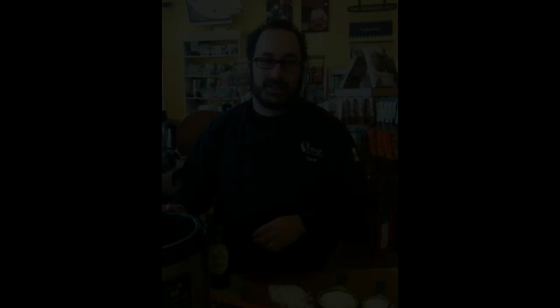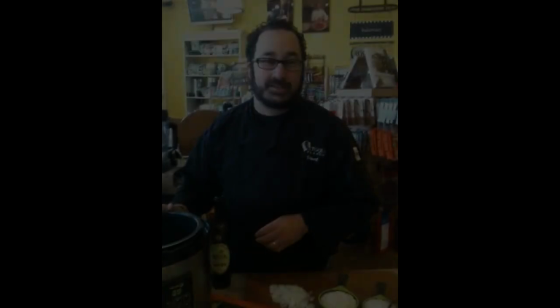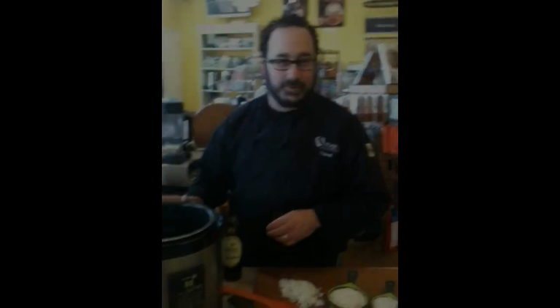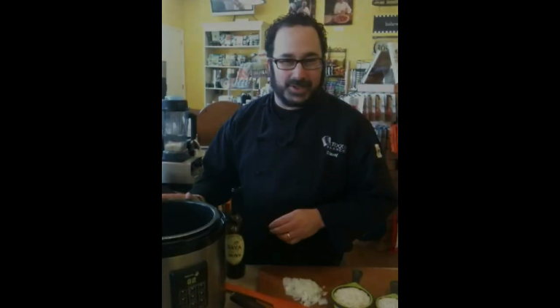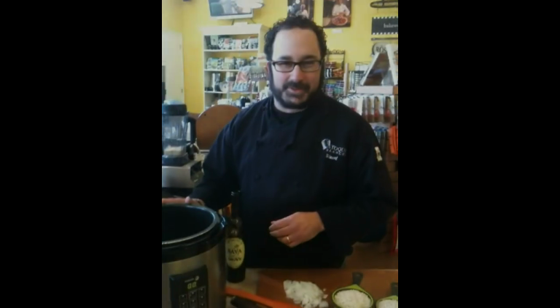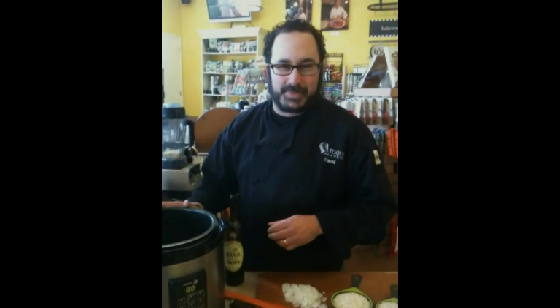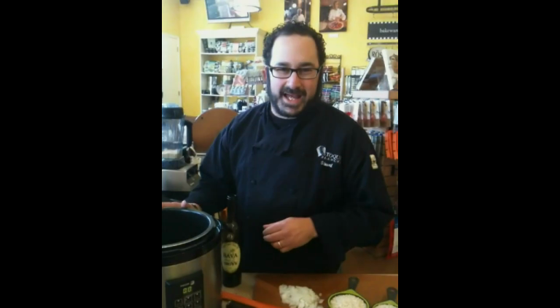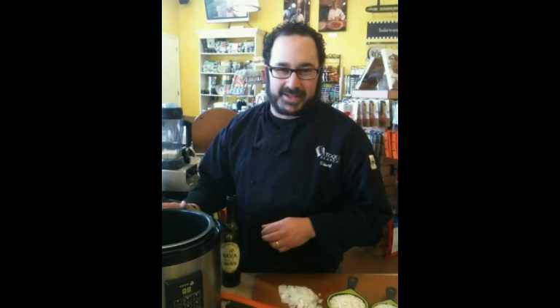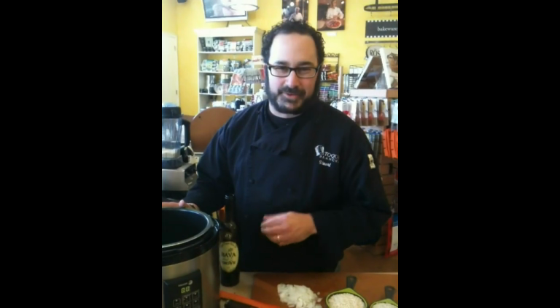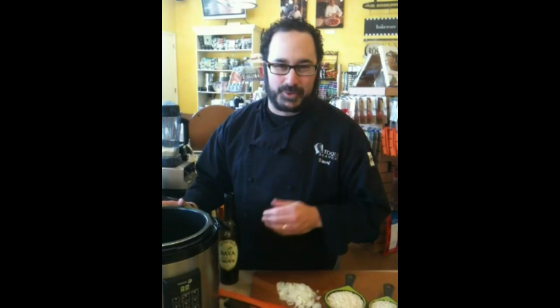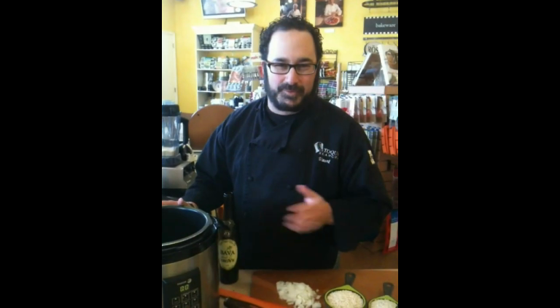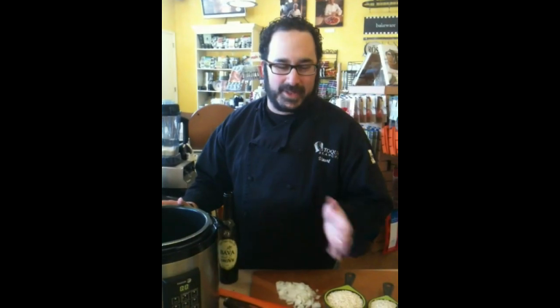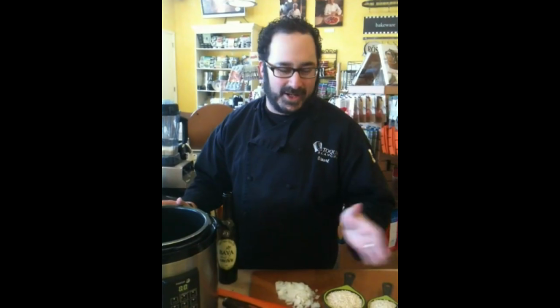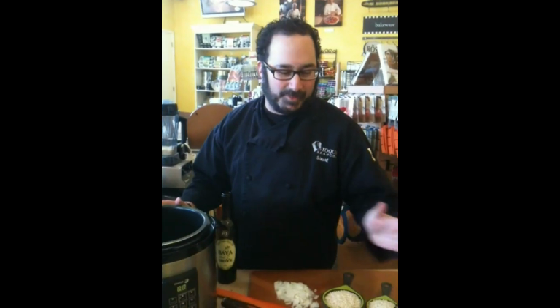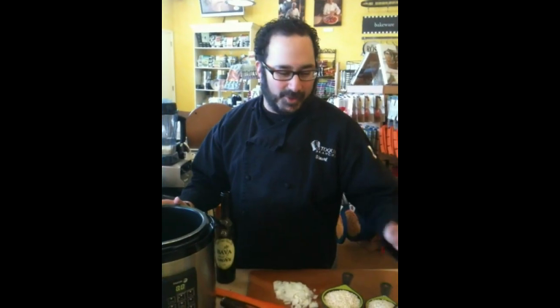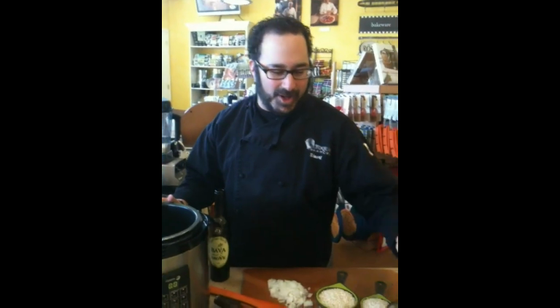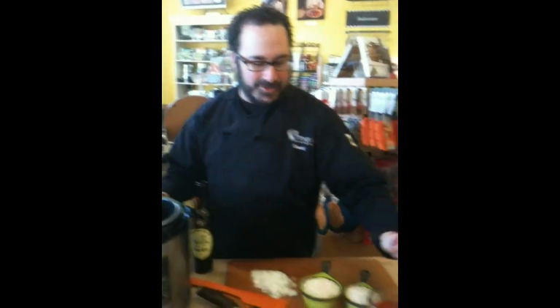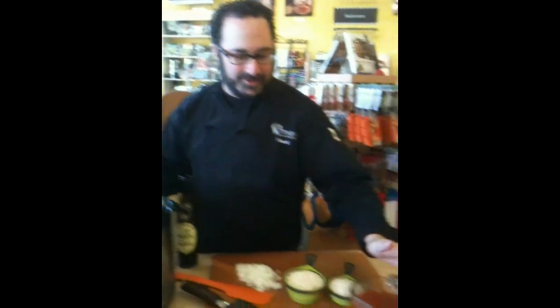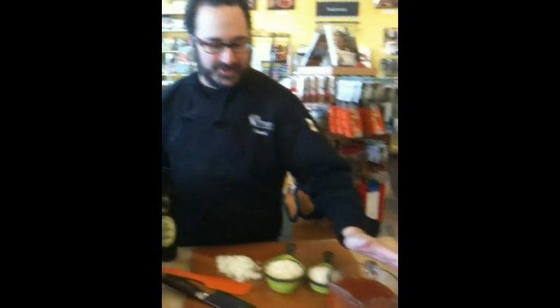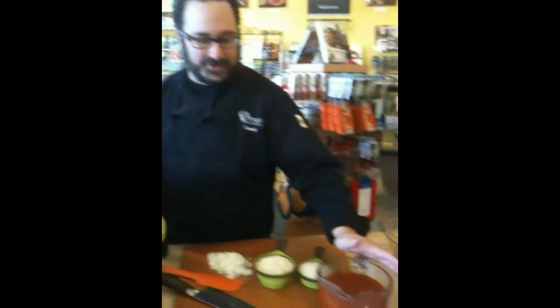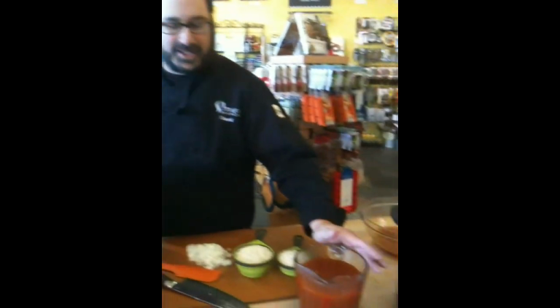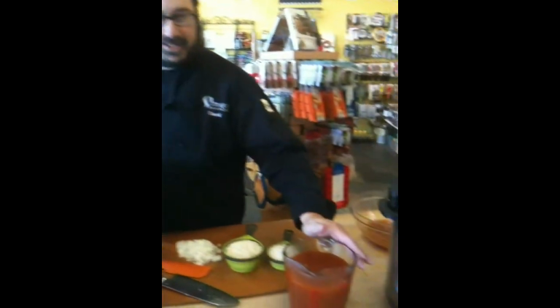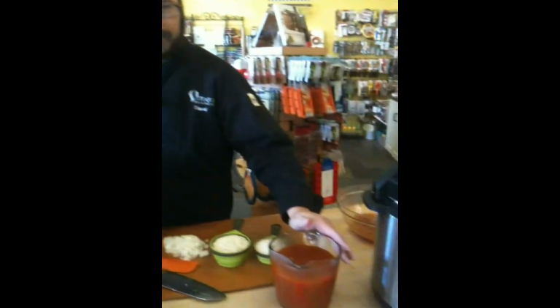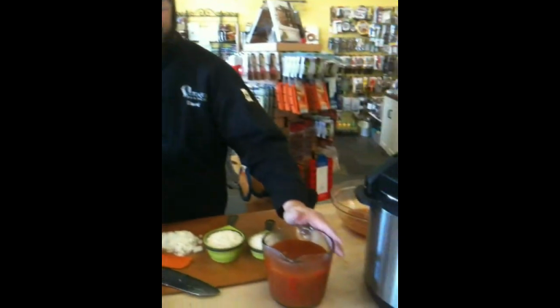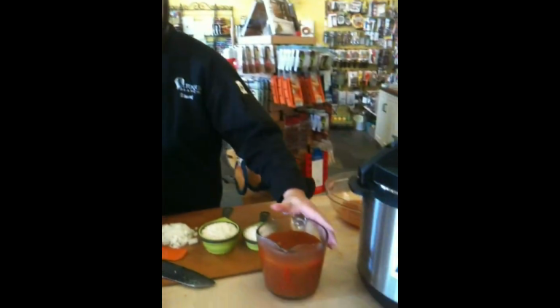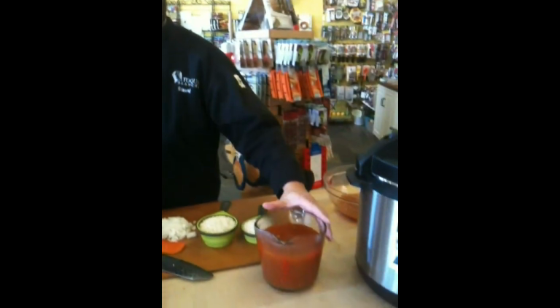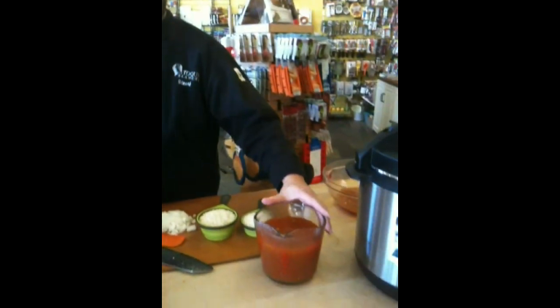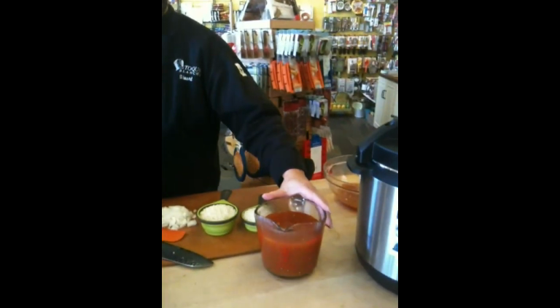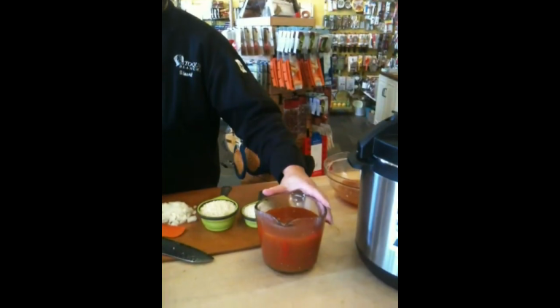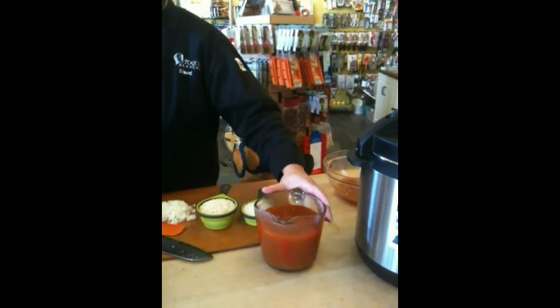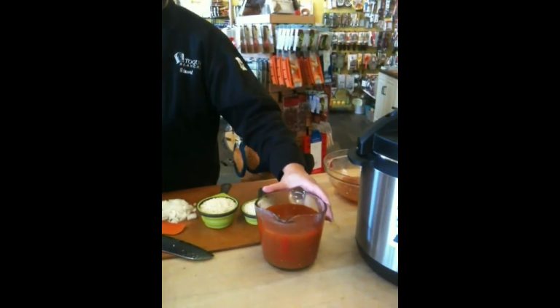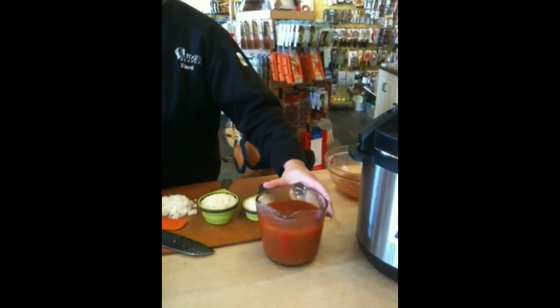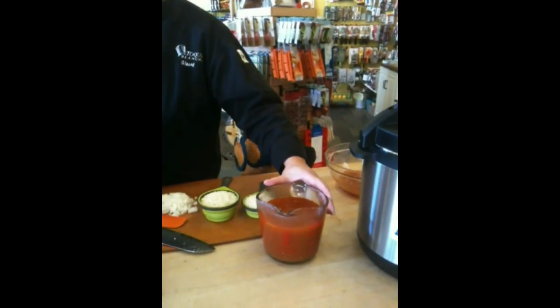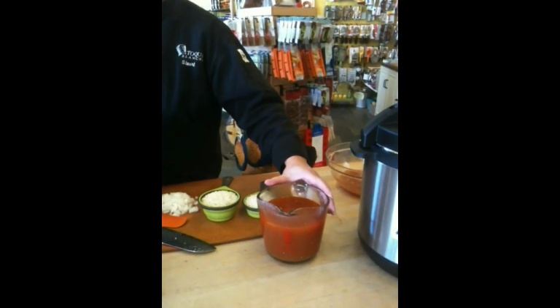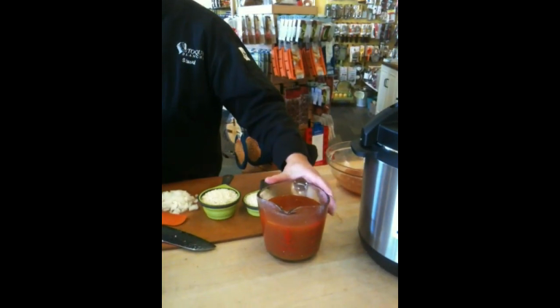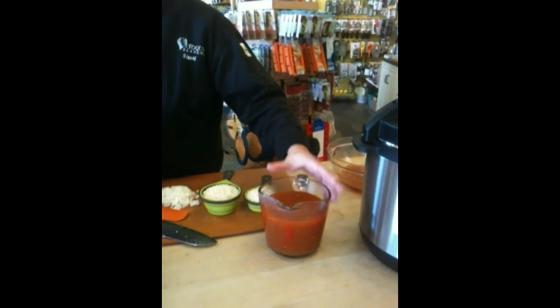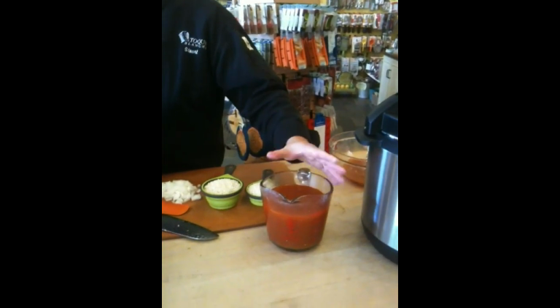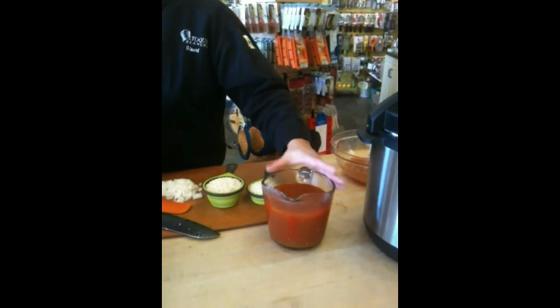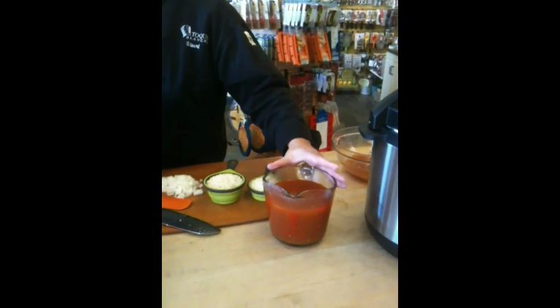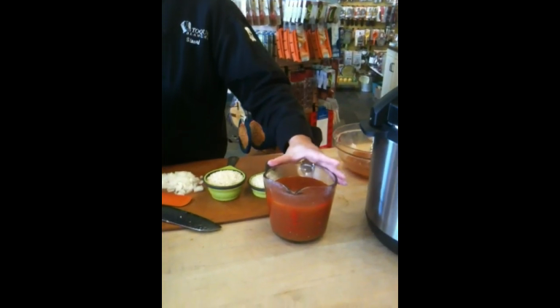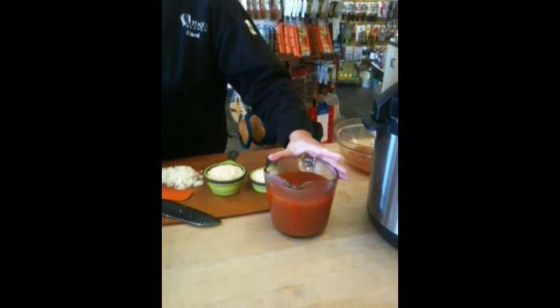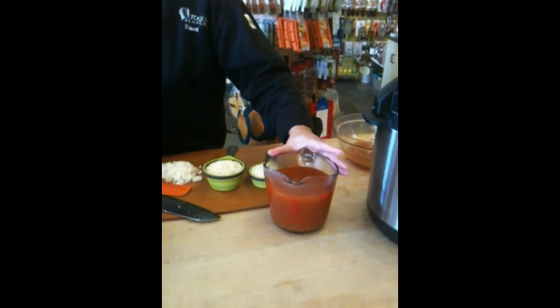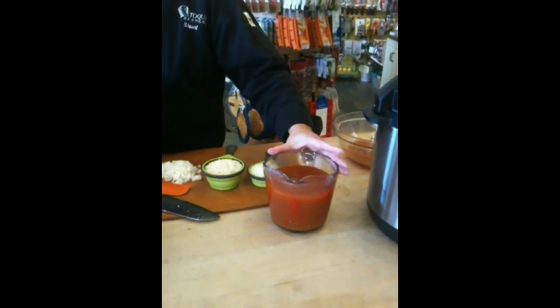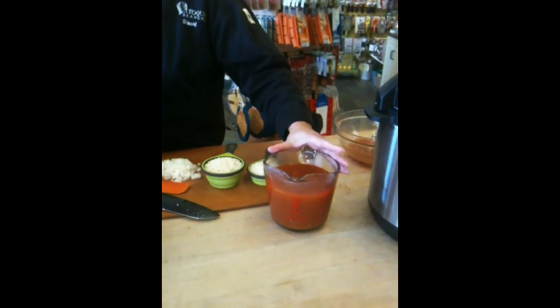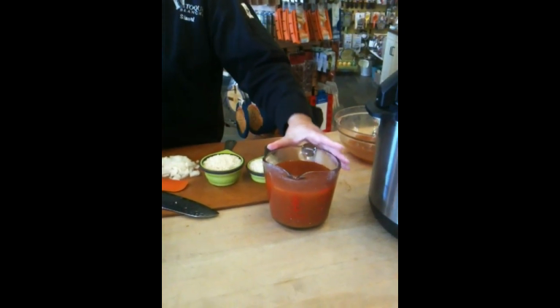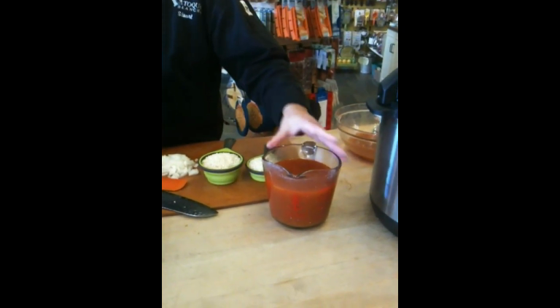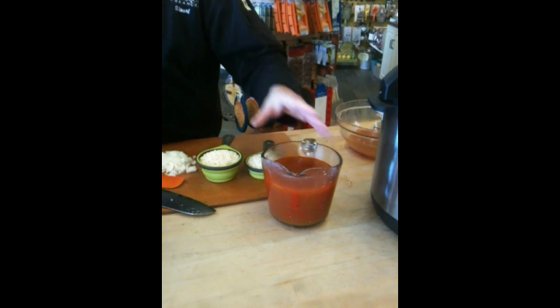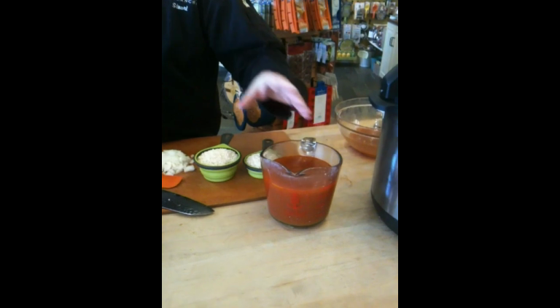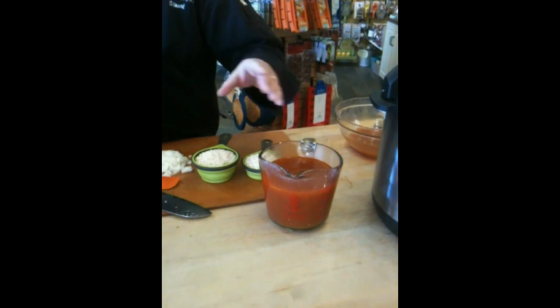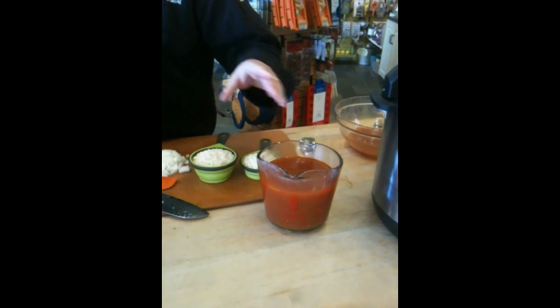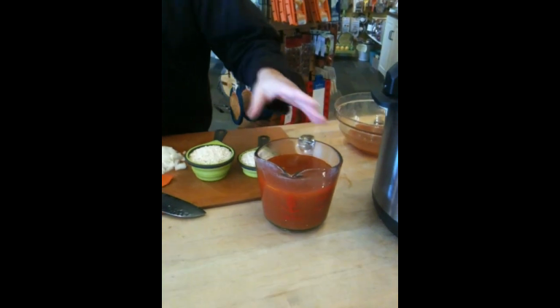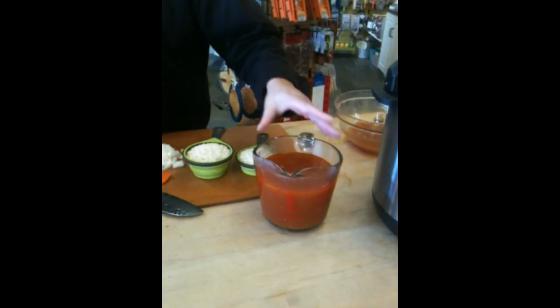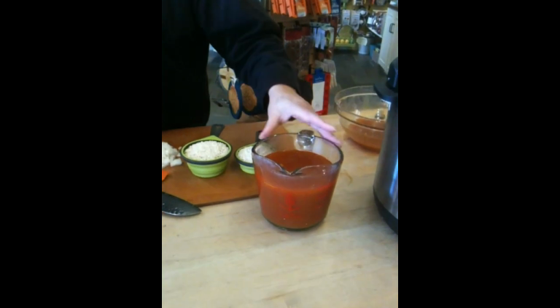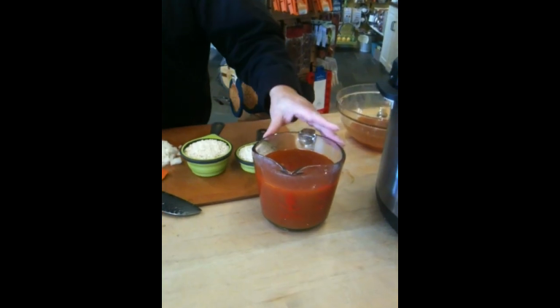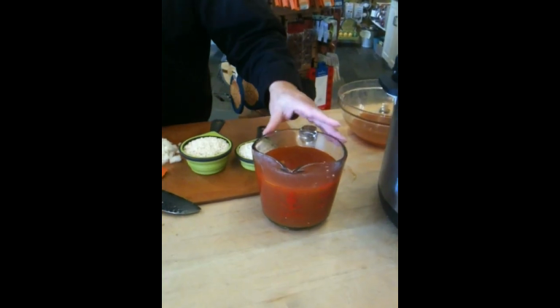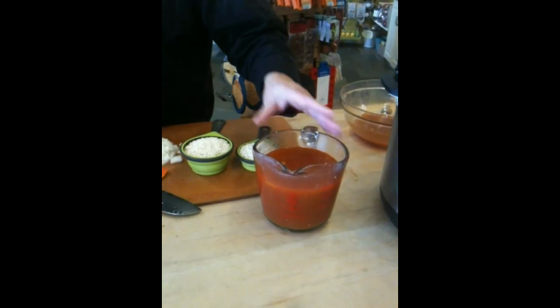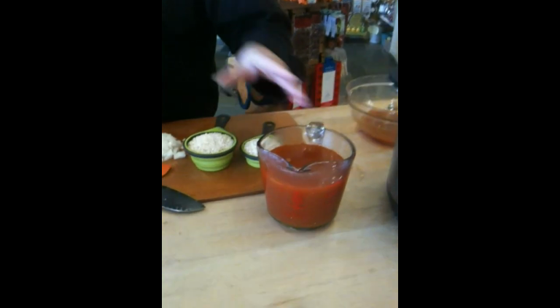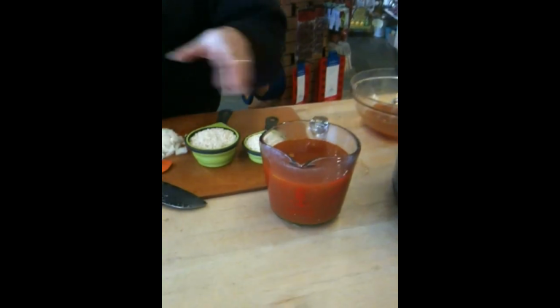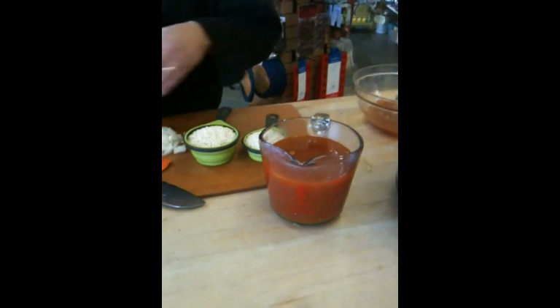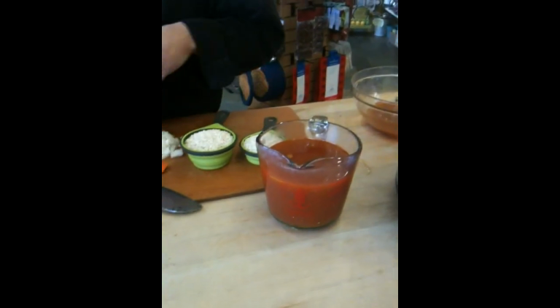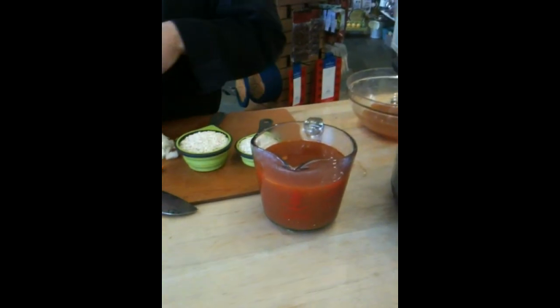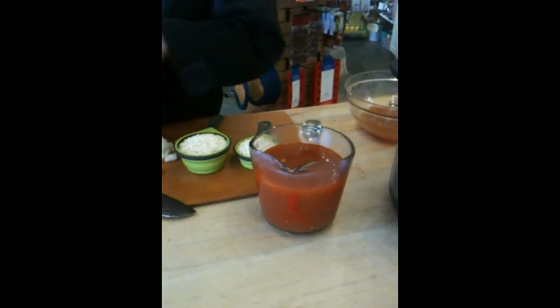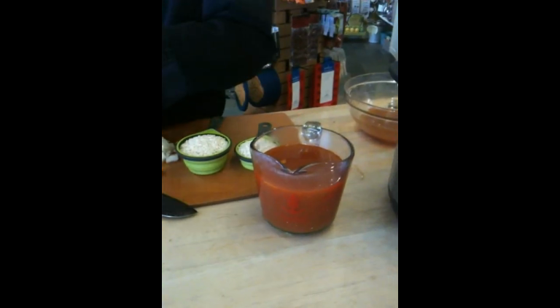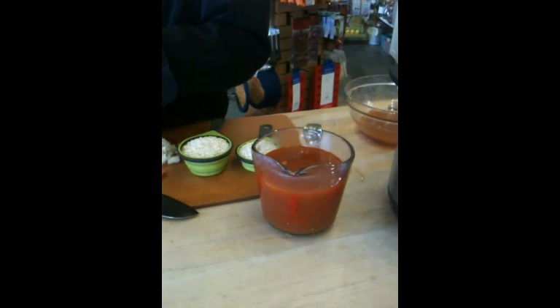Welcome back. So we've made our broth and strained it. We have four cups right here that we're going to use to make our risotto. Tastes delicious, by the way.